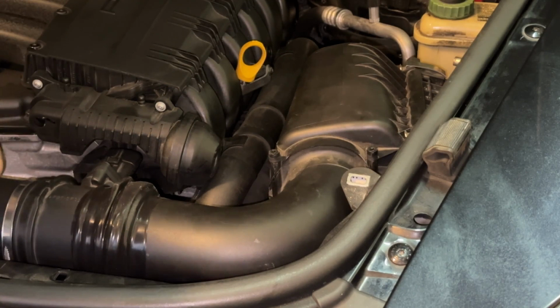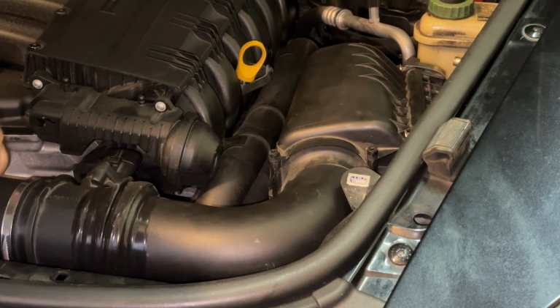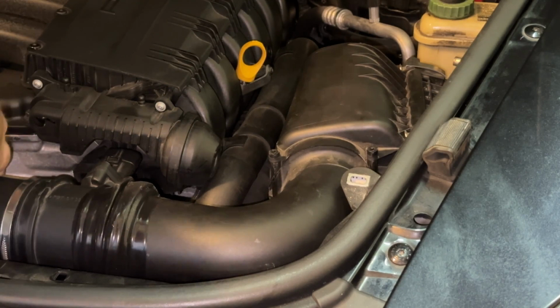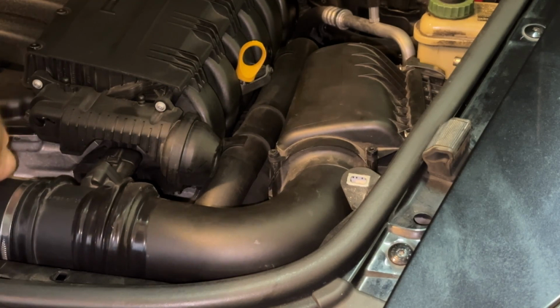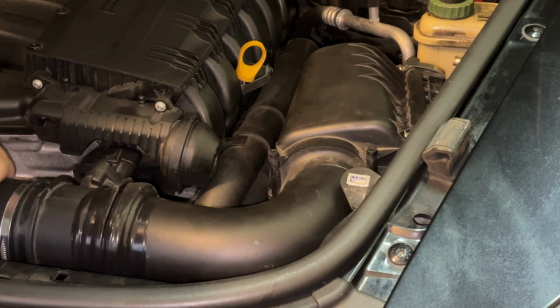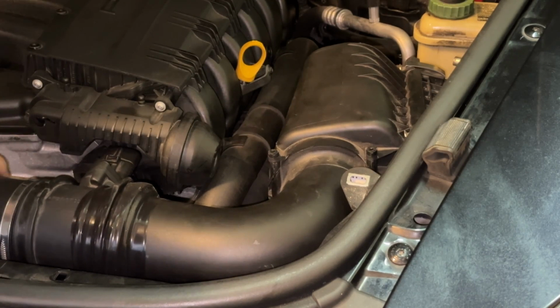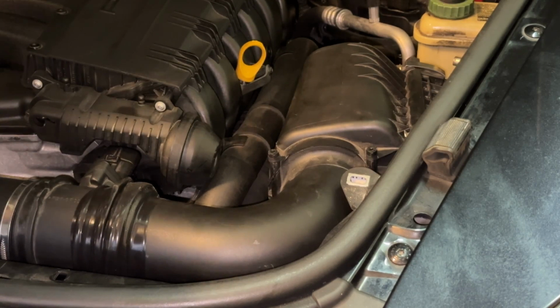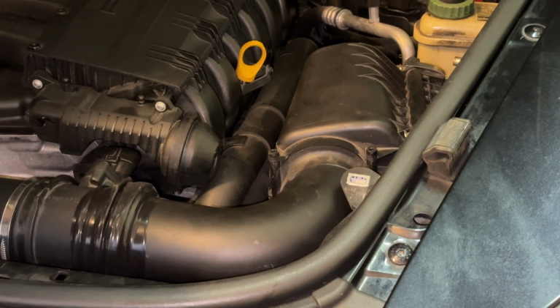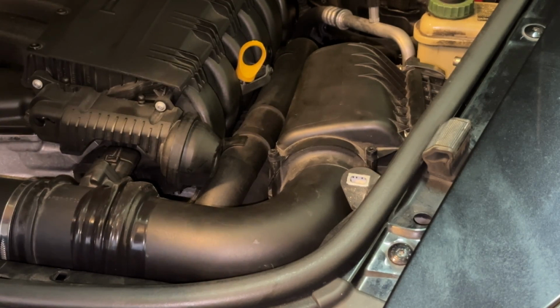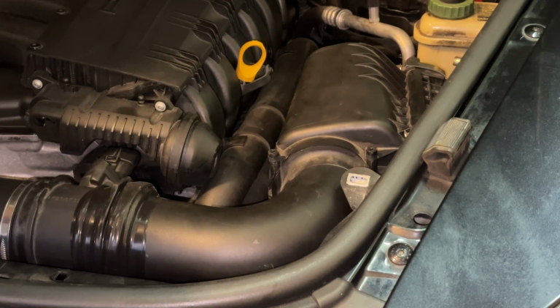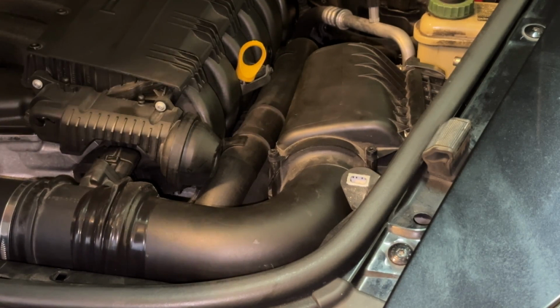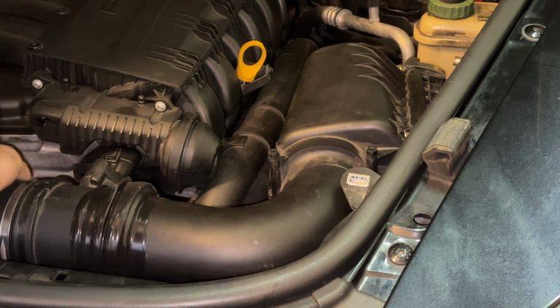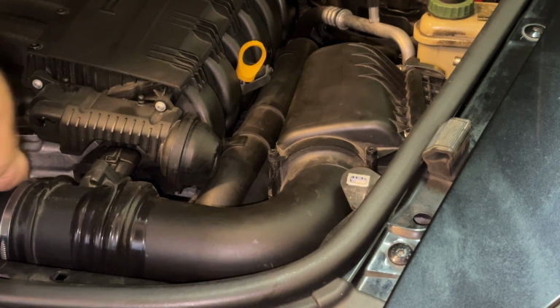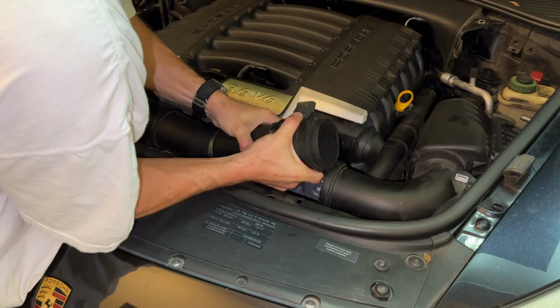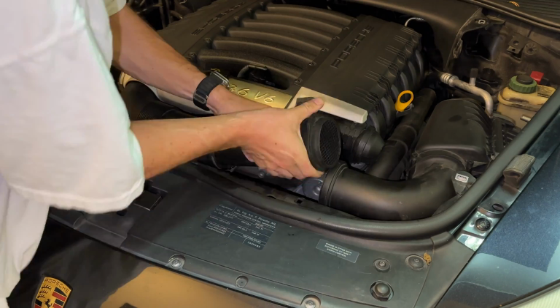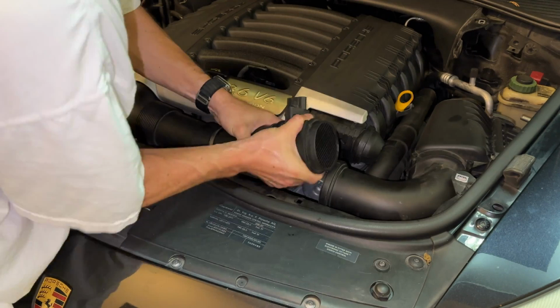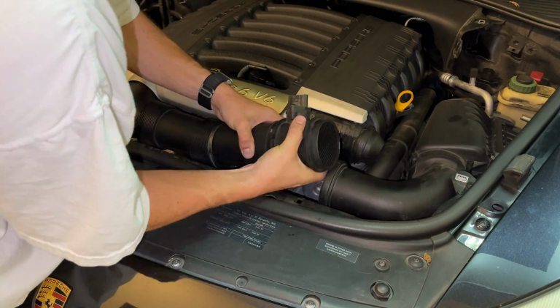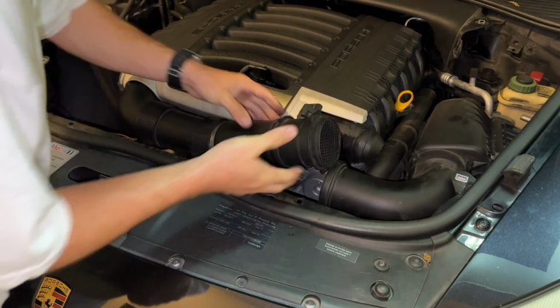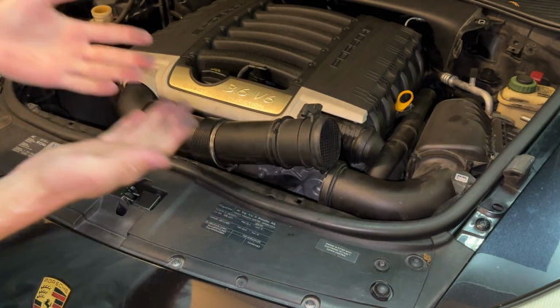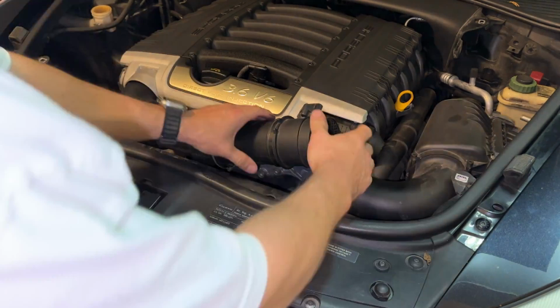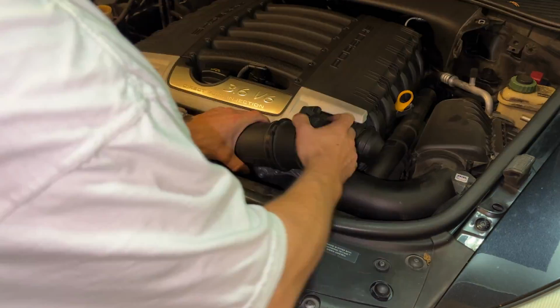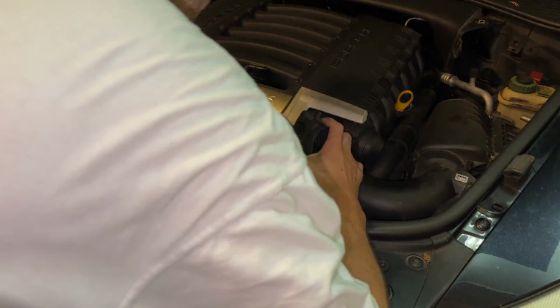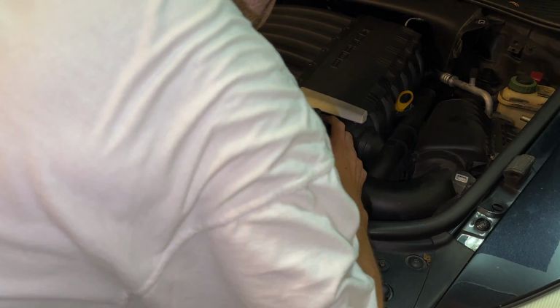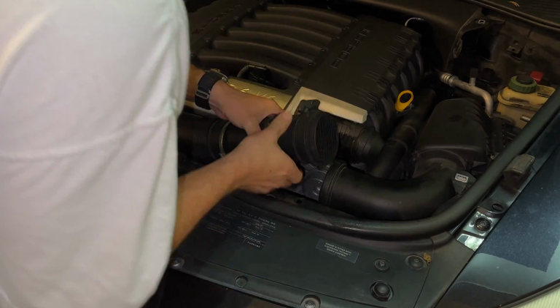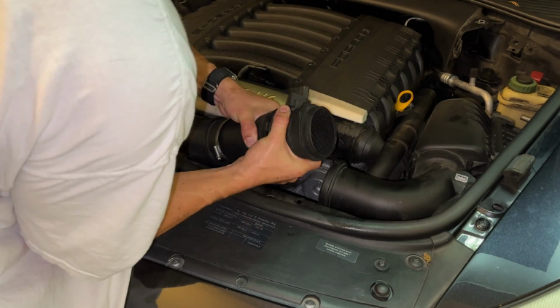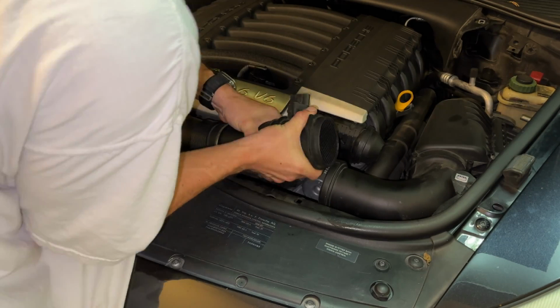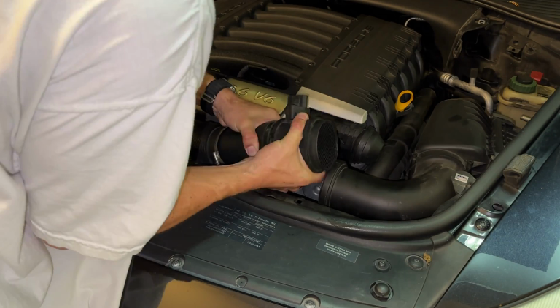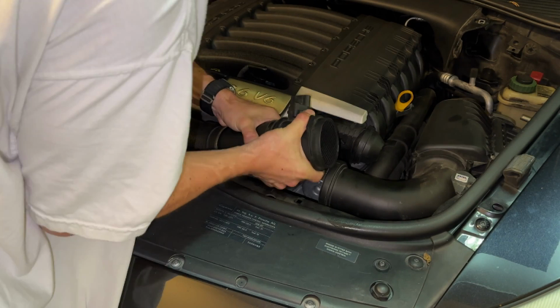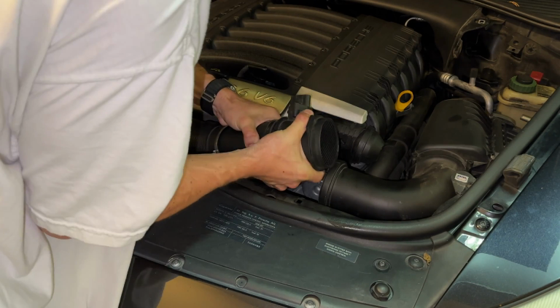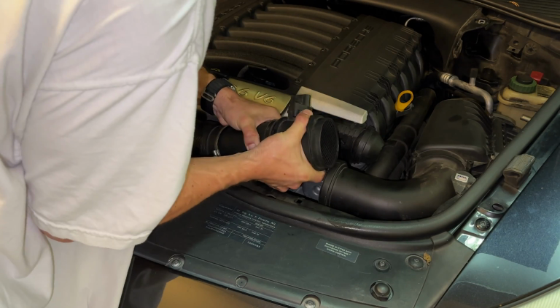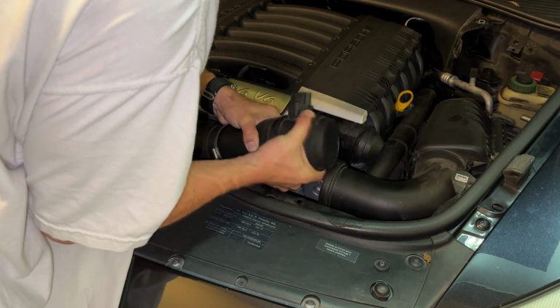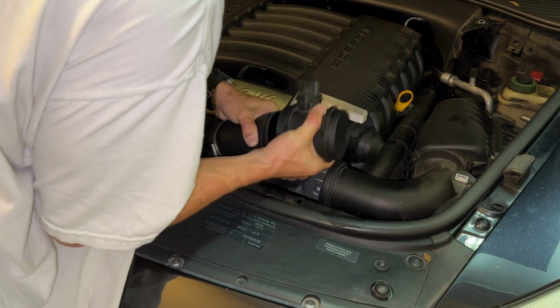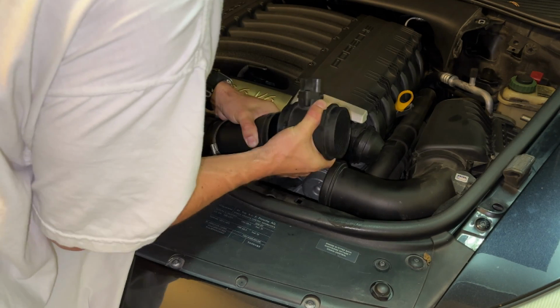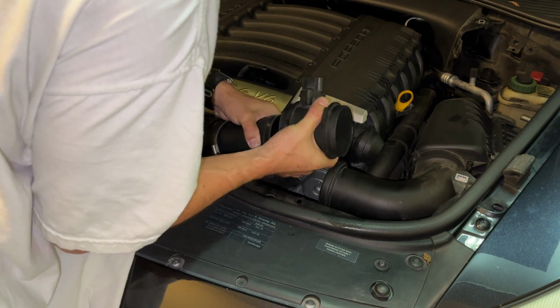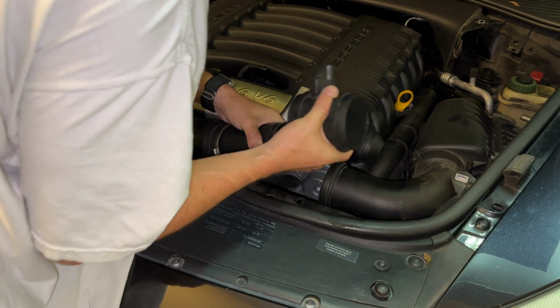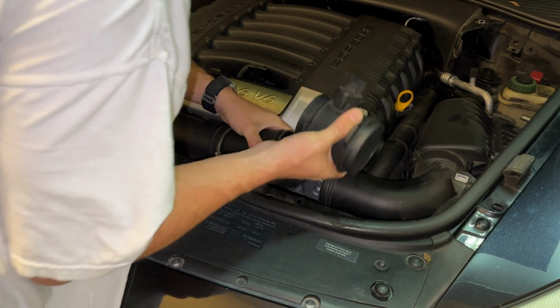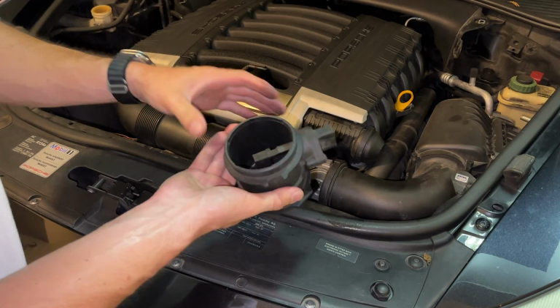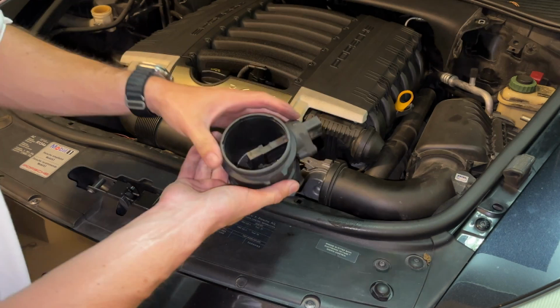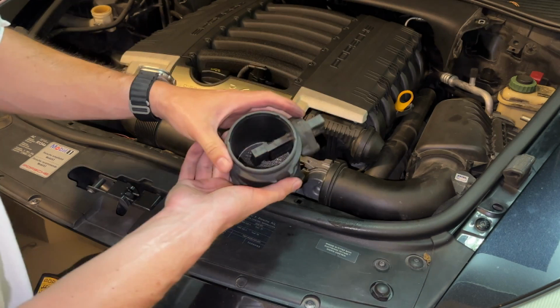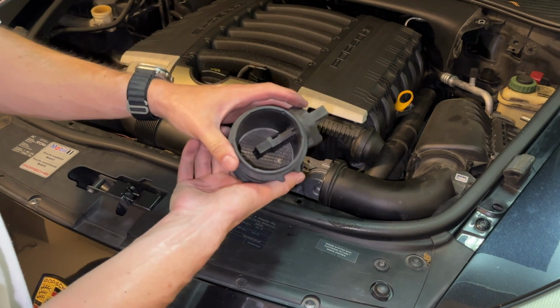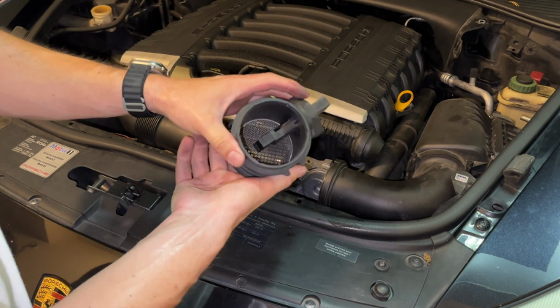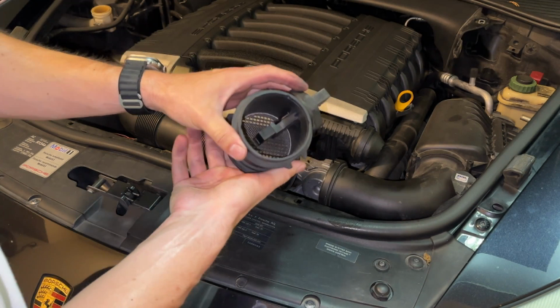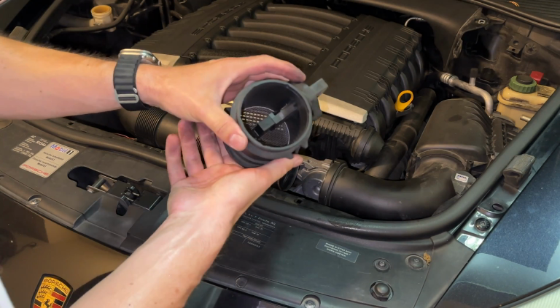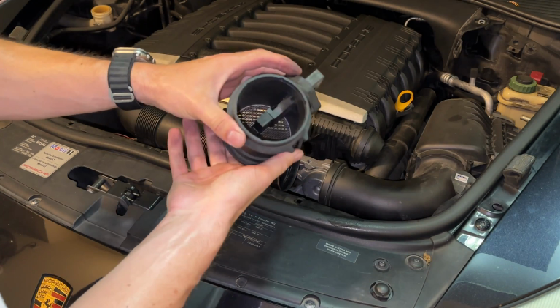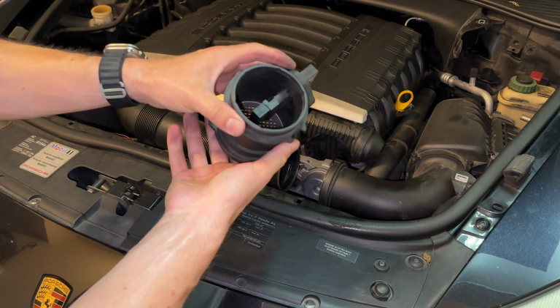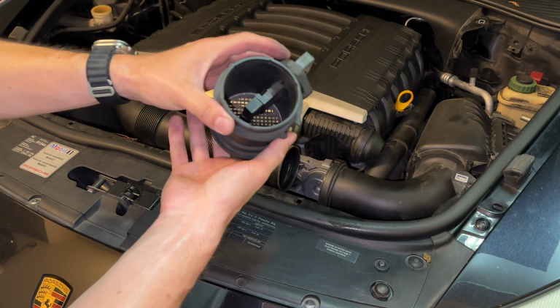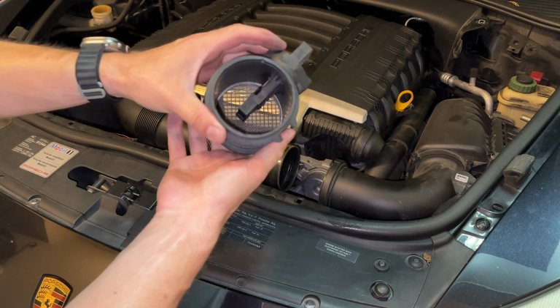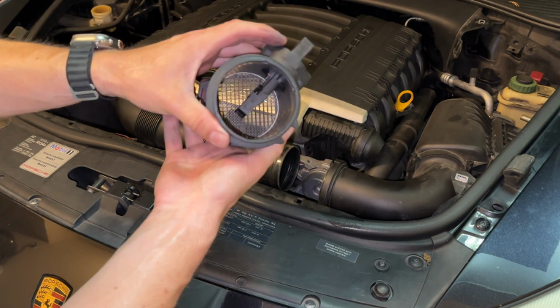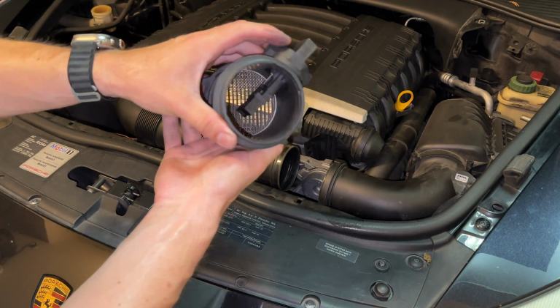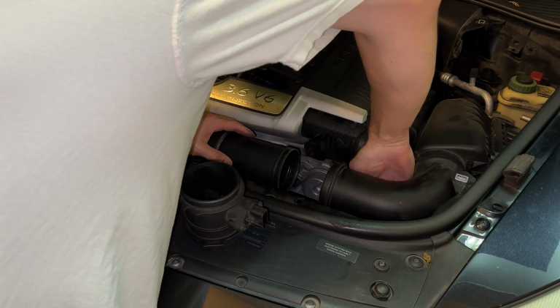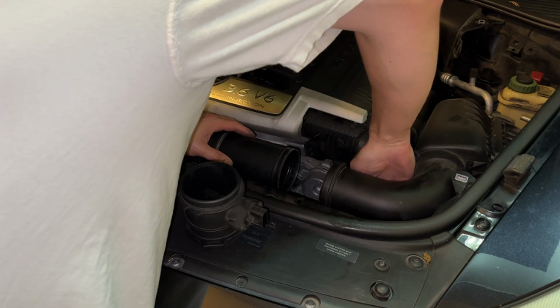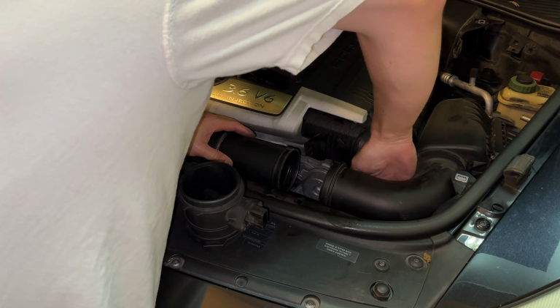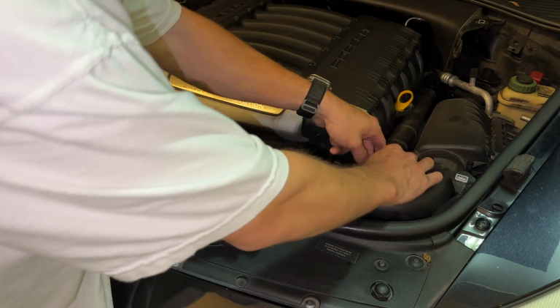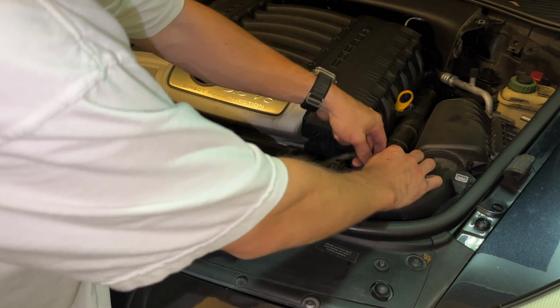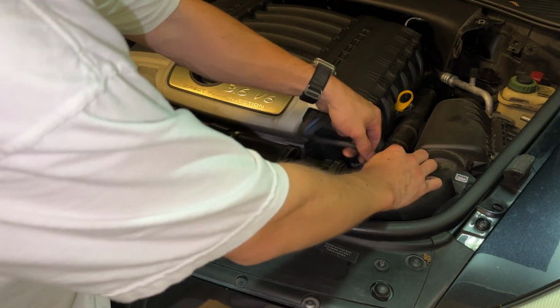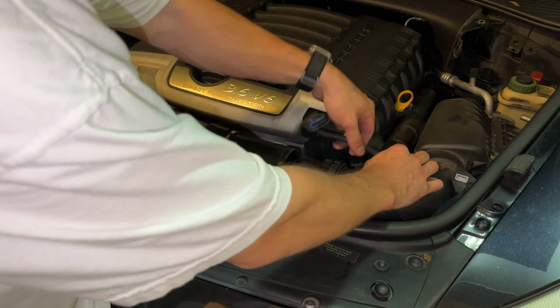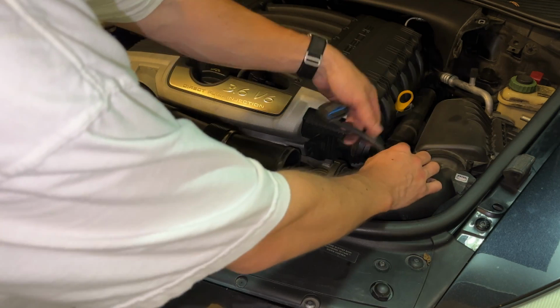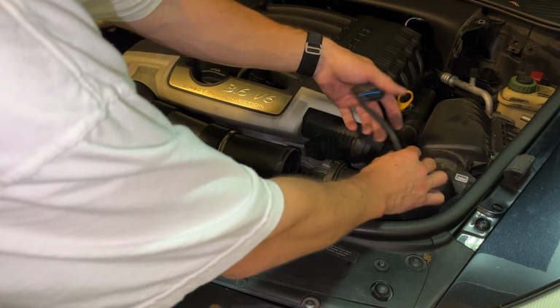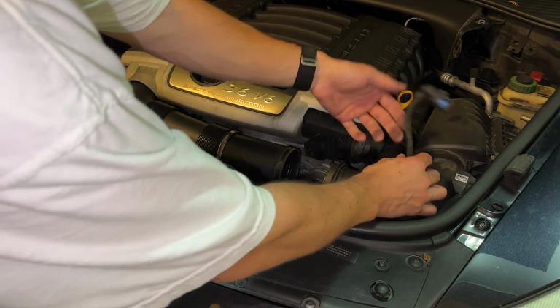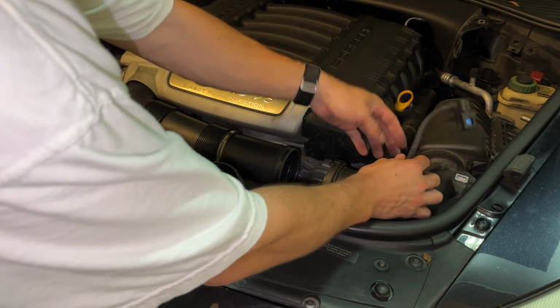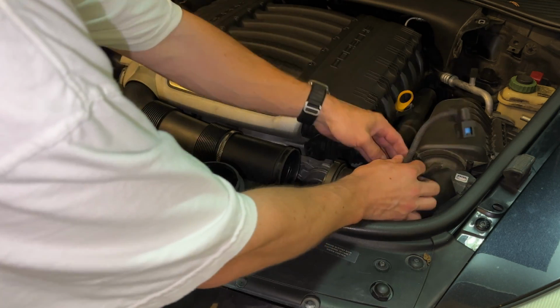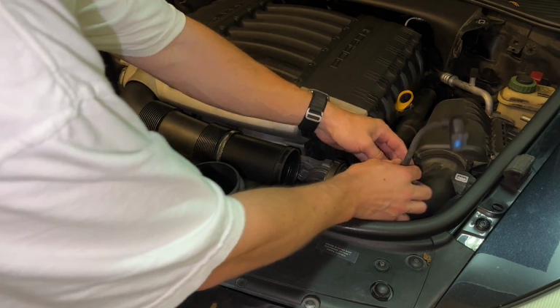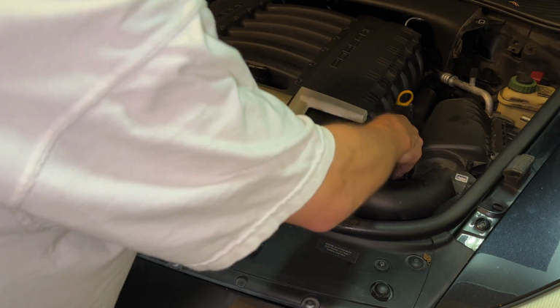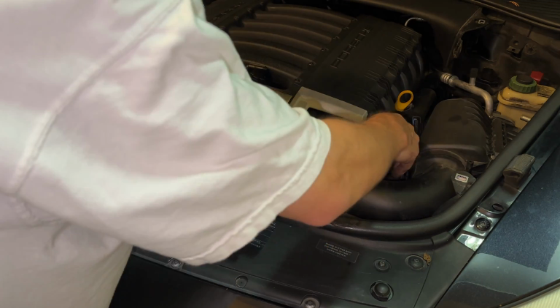In this video, we're going to cover how to remove or replace the mass airflow sensor and show how to clean it on the Porsche Cayenne base model 957.